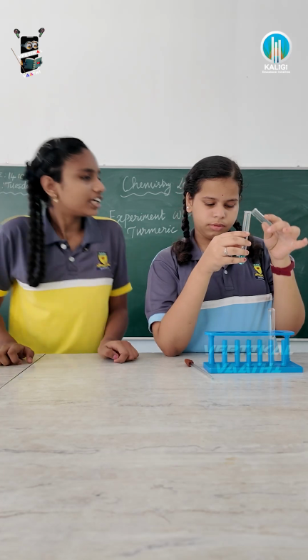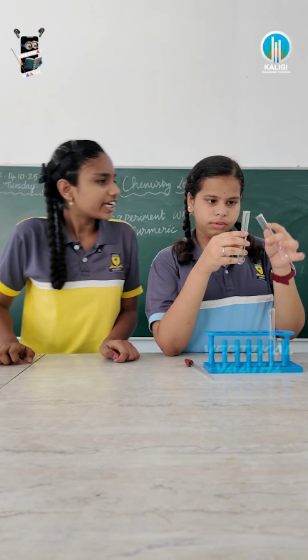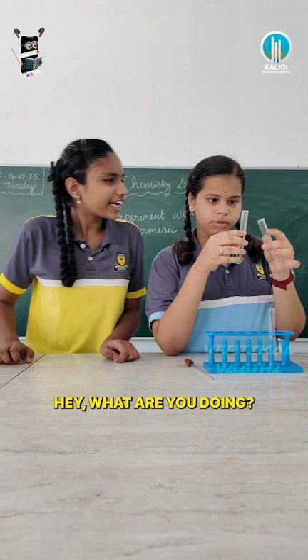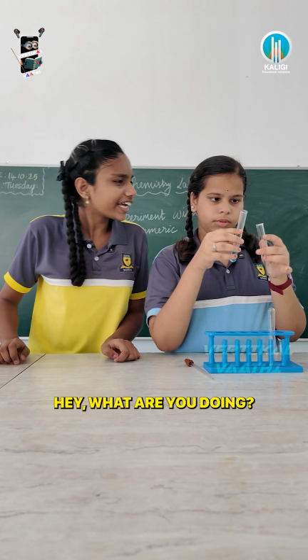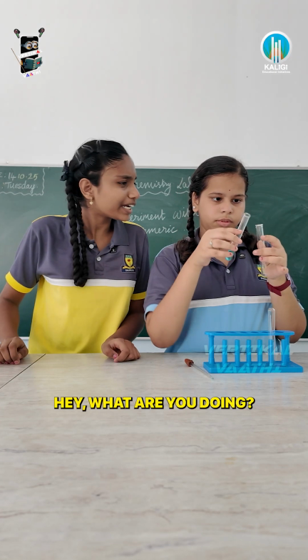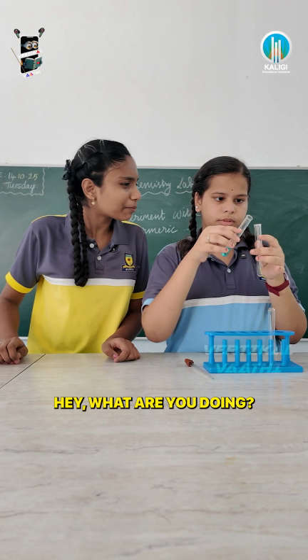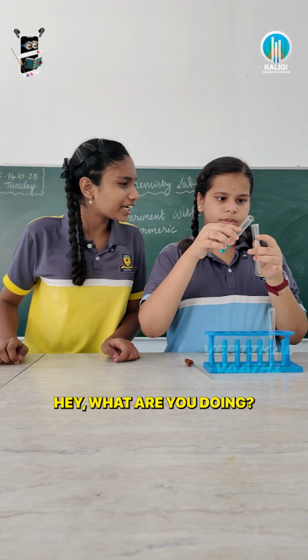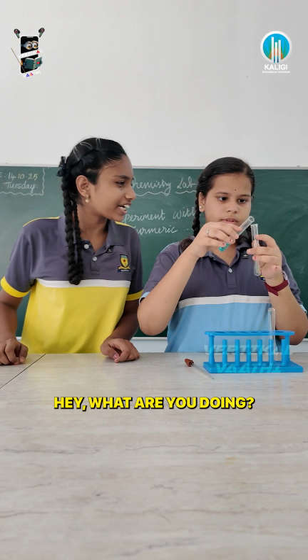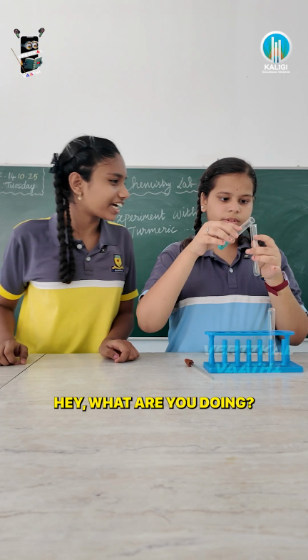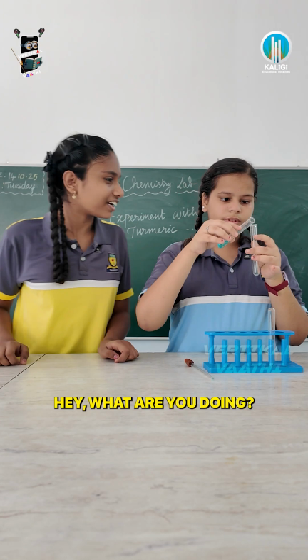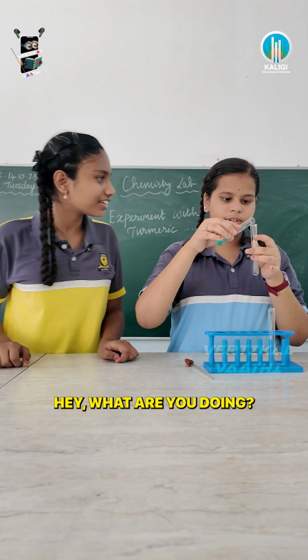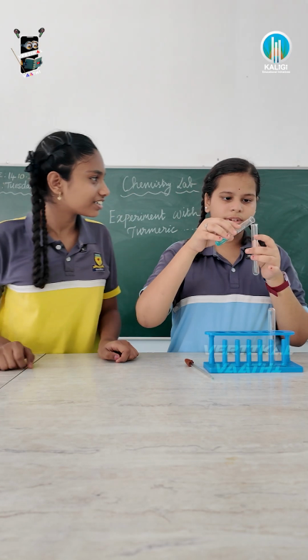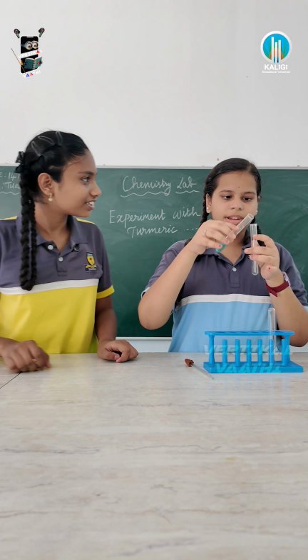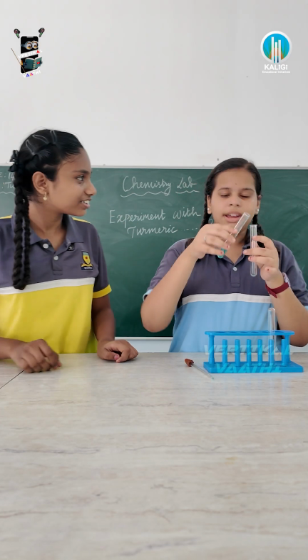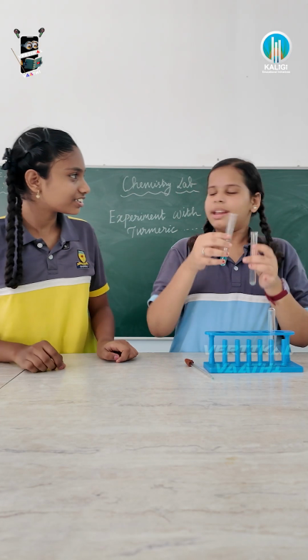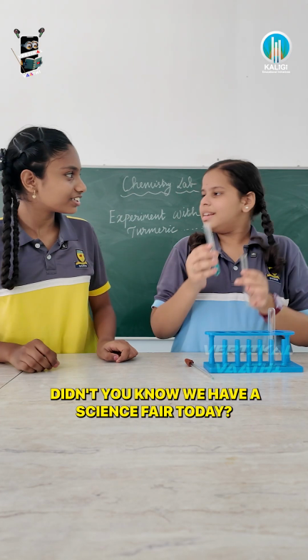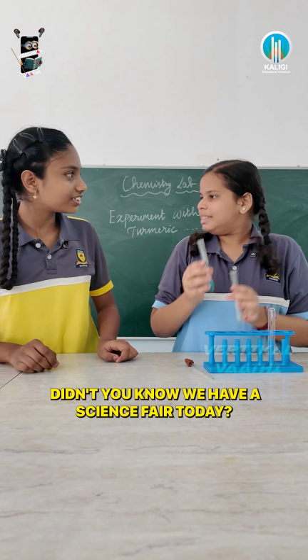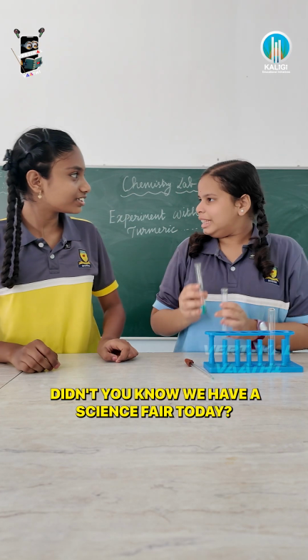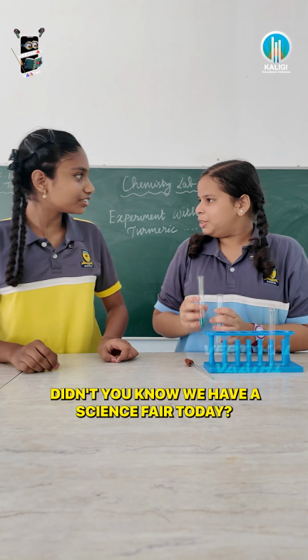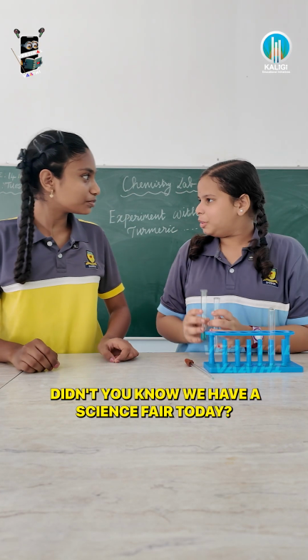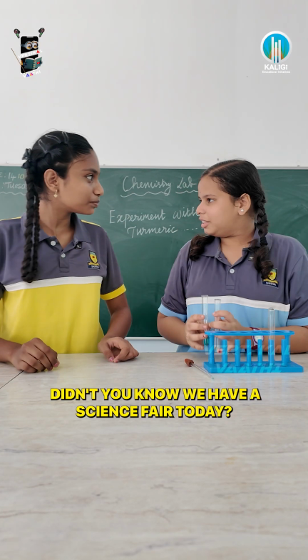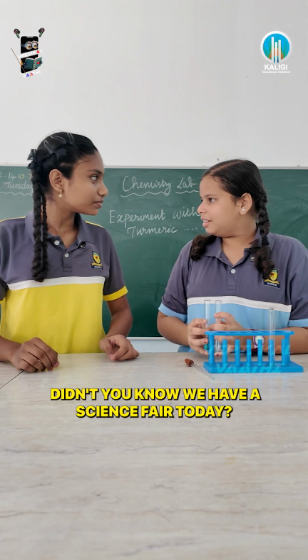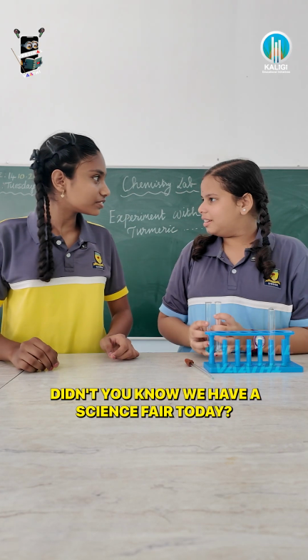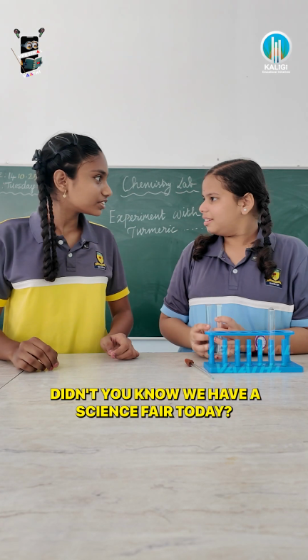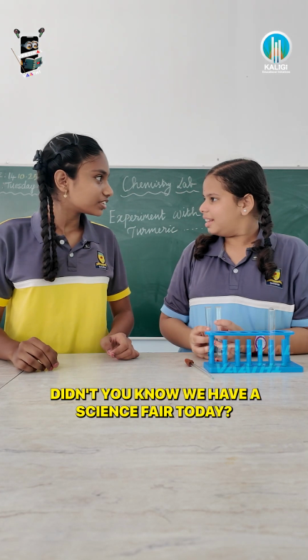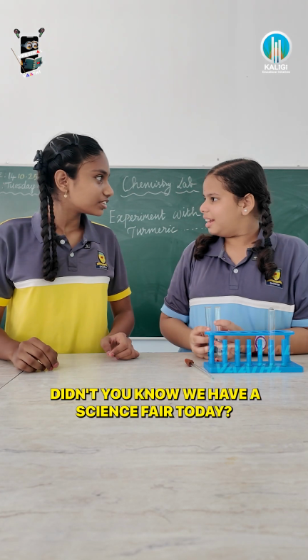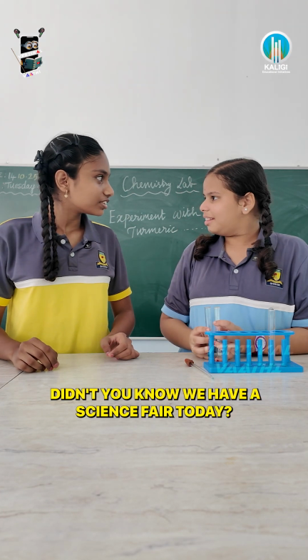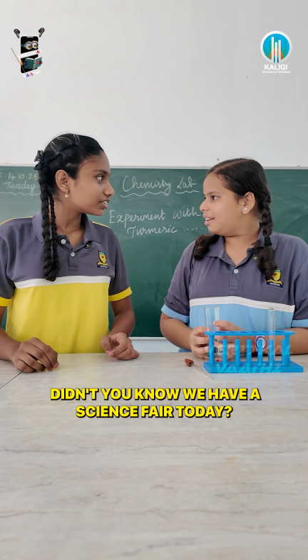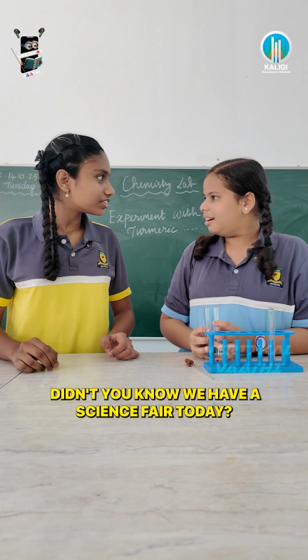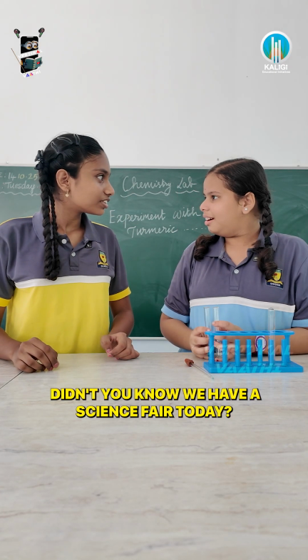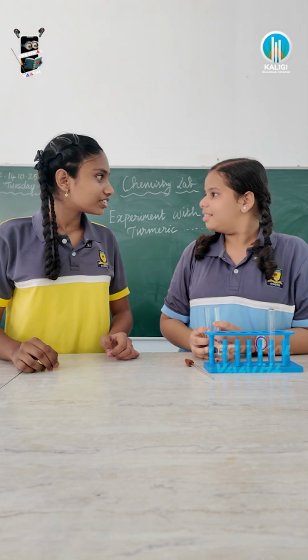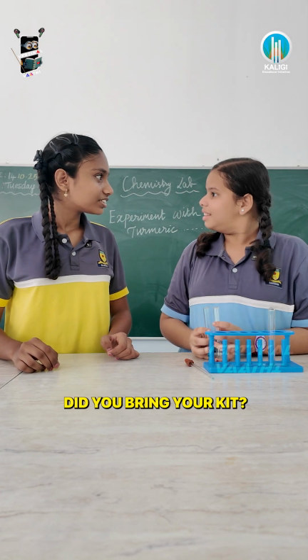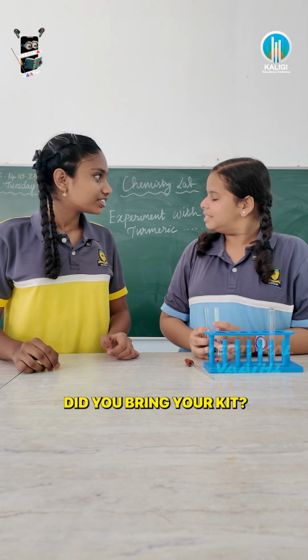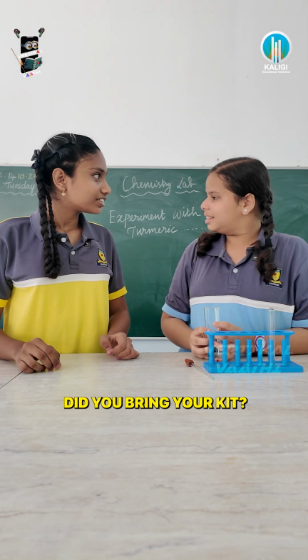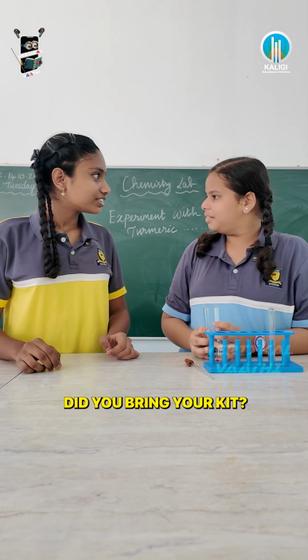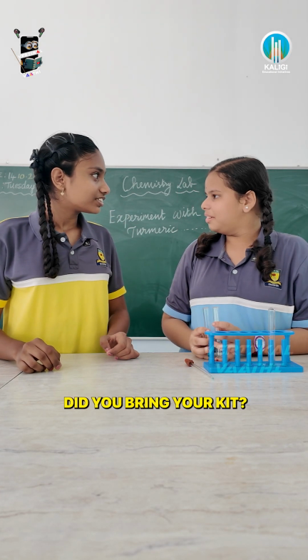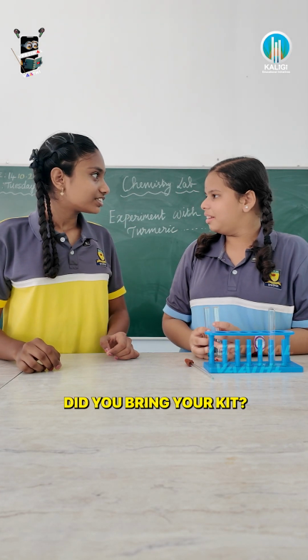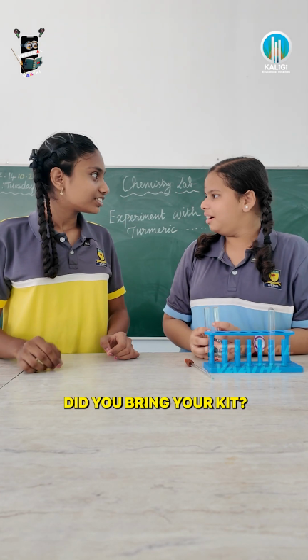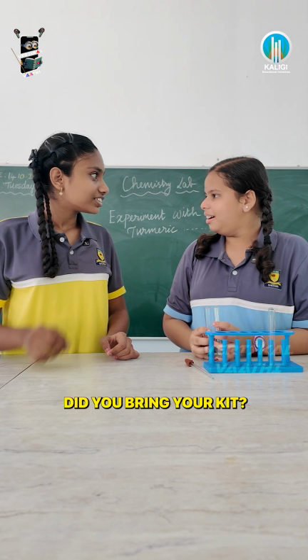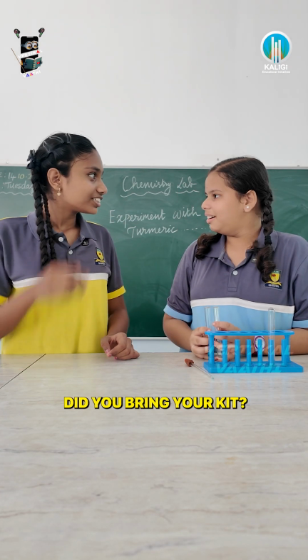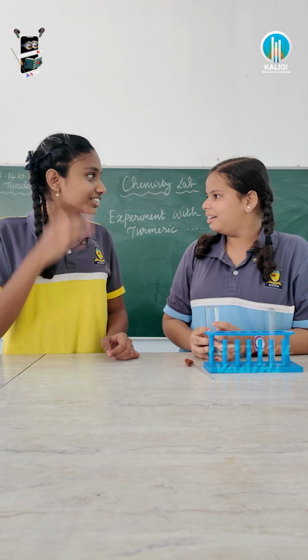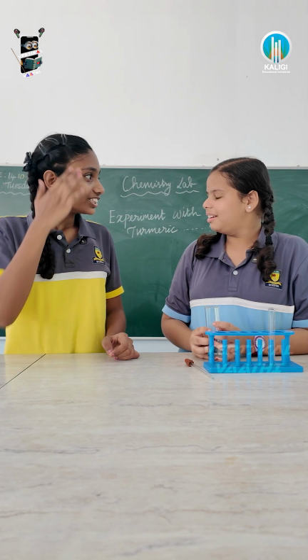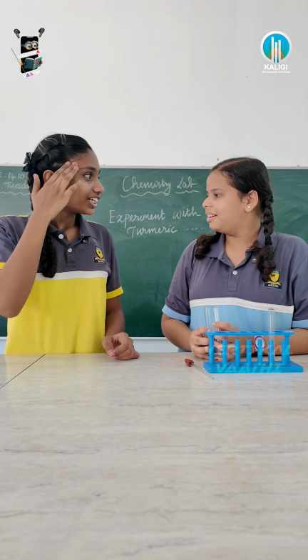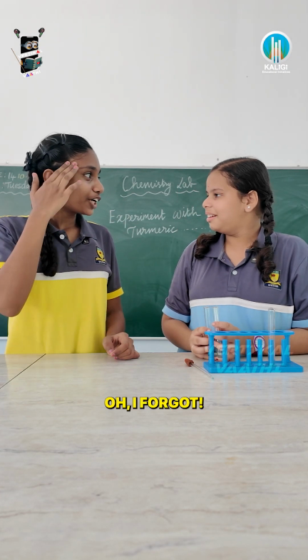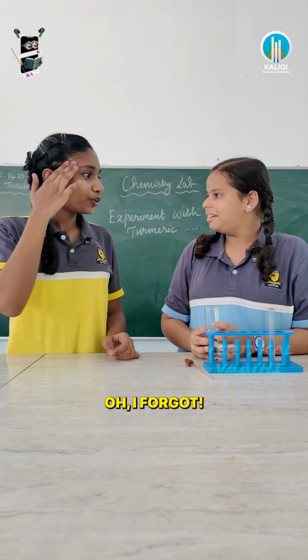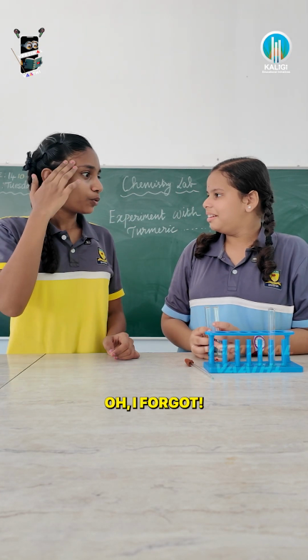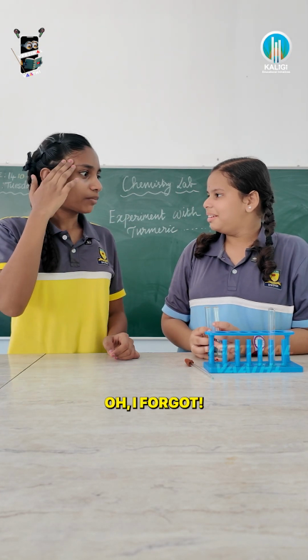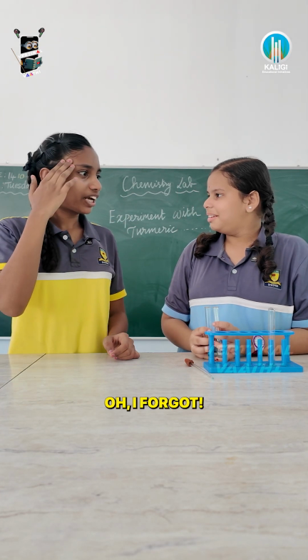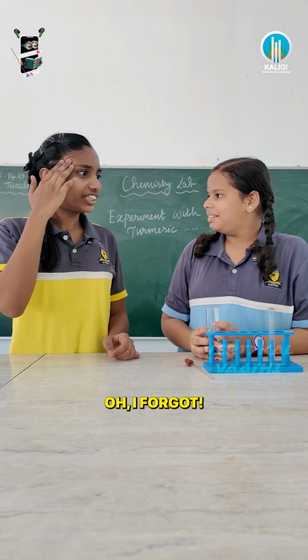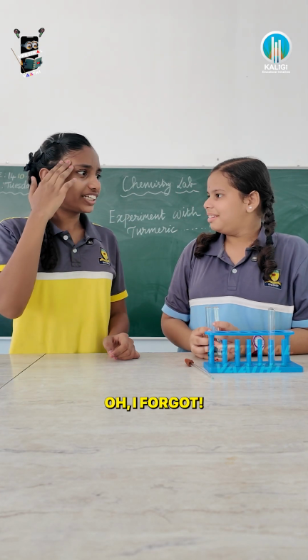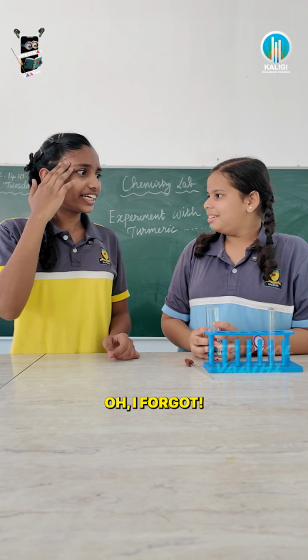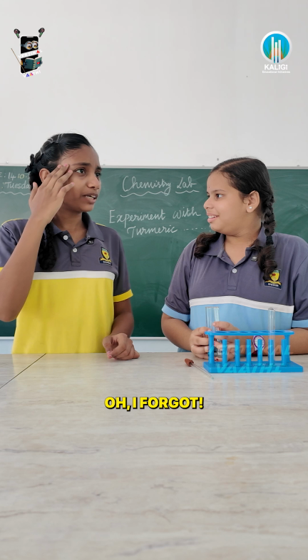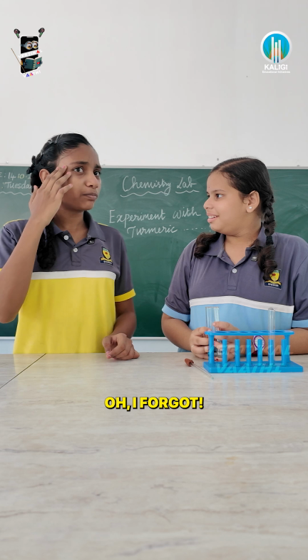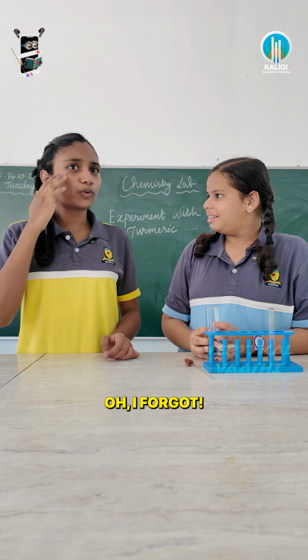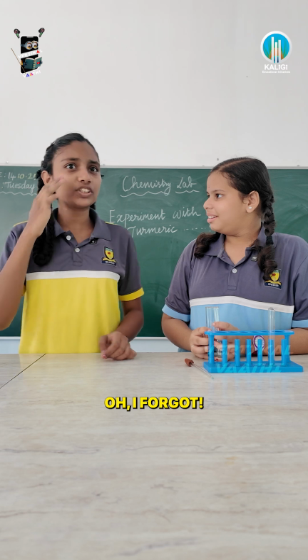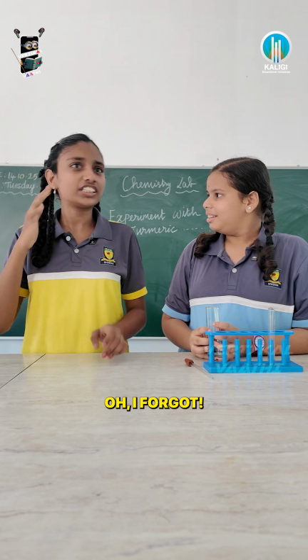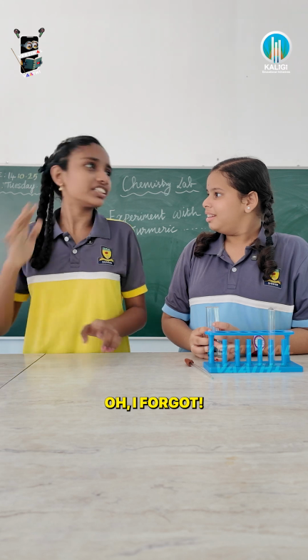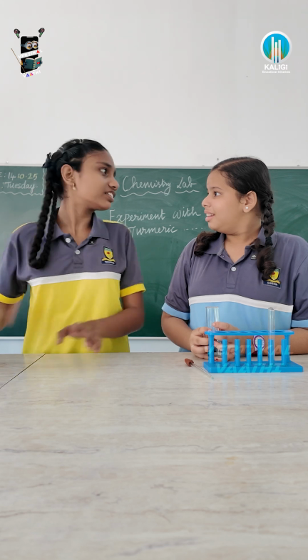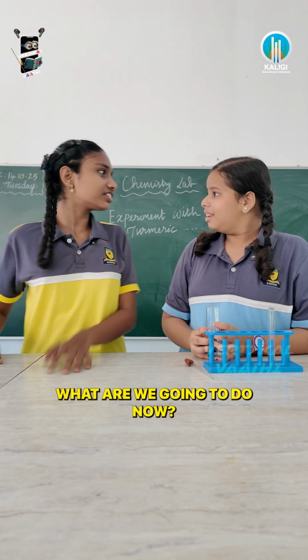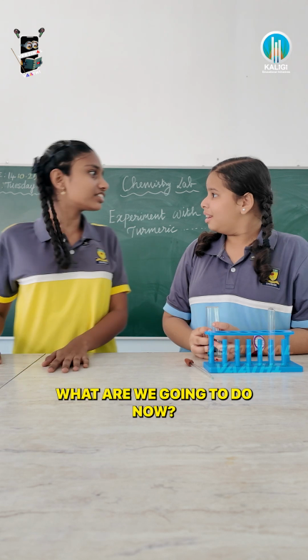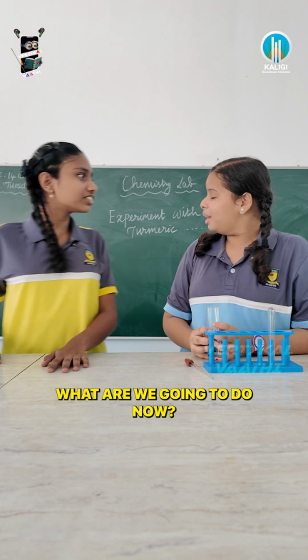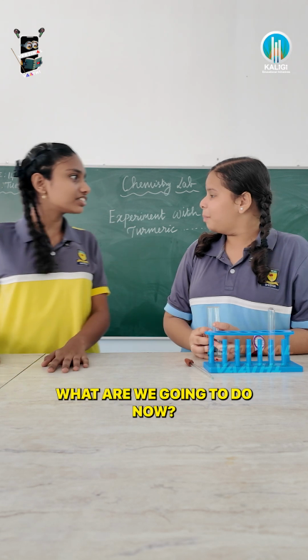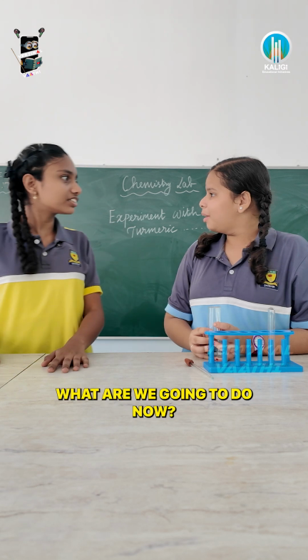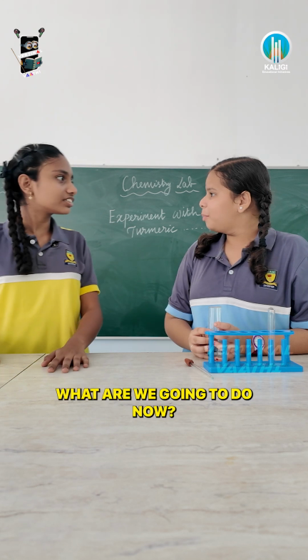Hey, what are you doing? I'm a businessman. Do you know? Think about it. Oh, I'm going to leave. What are you doing?